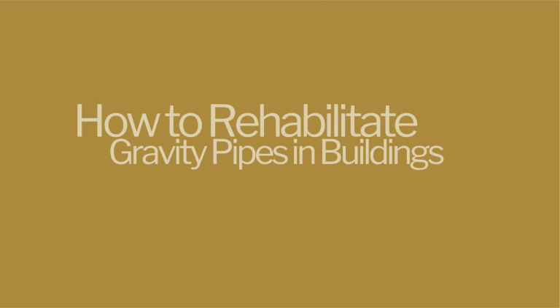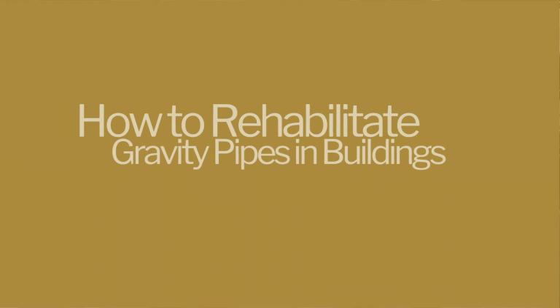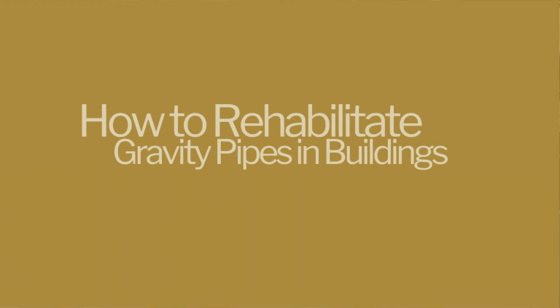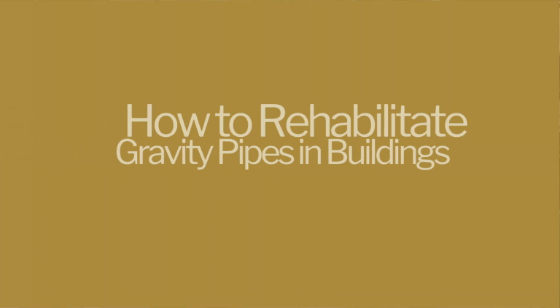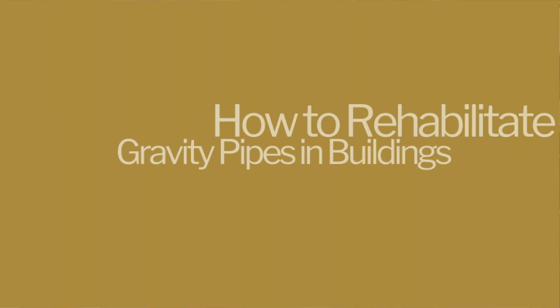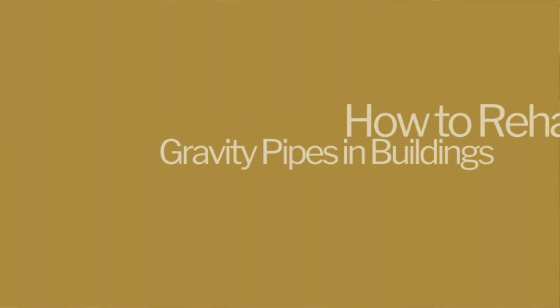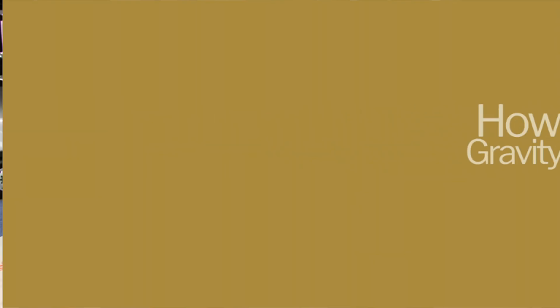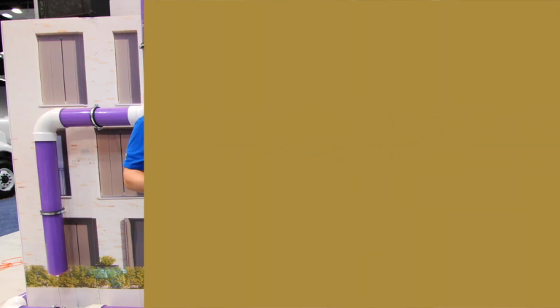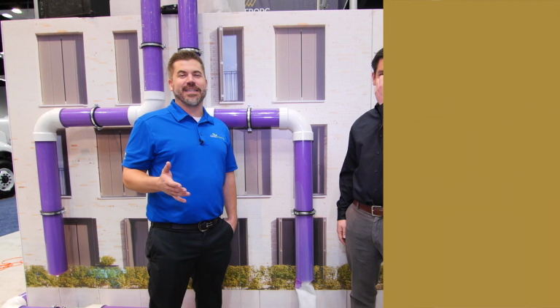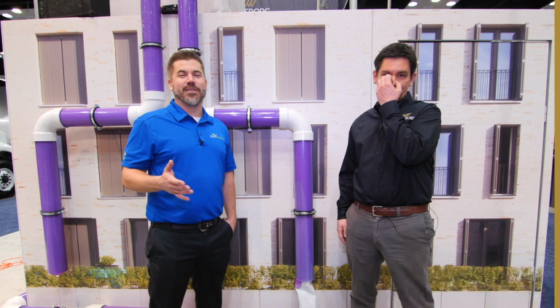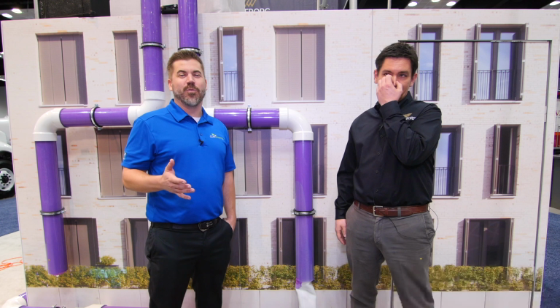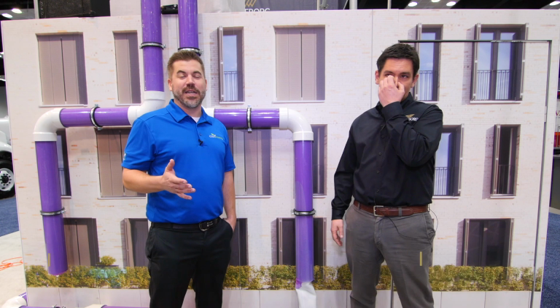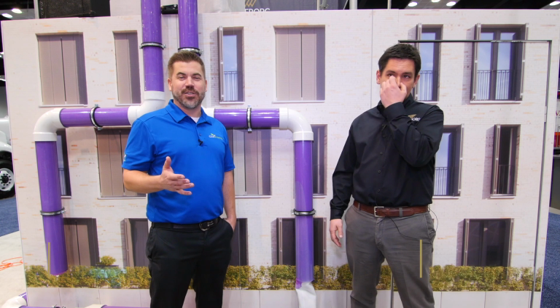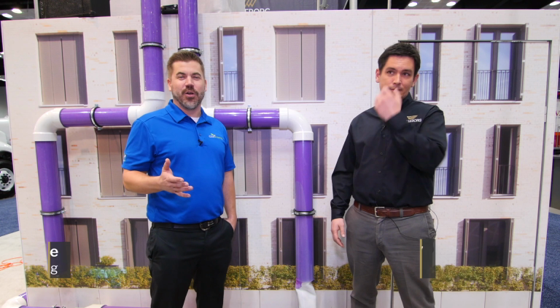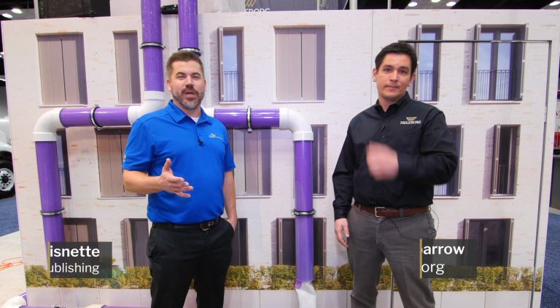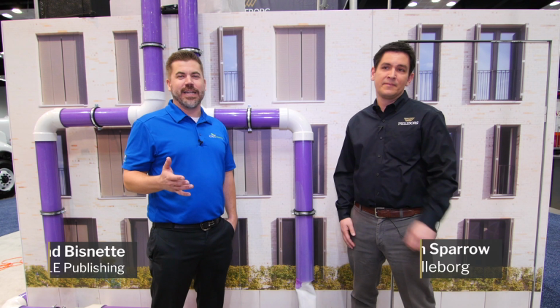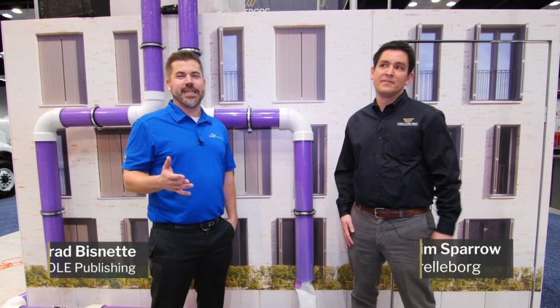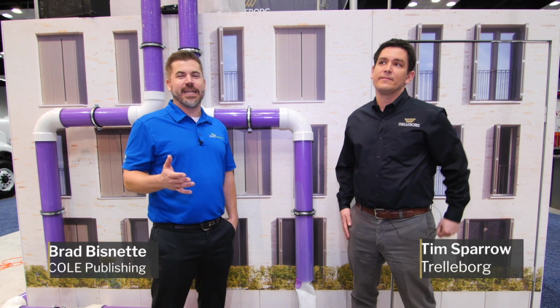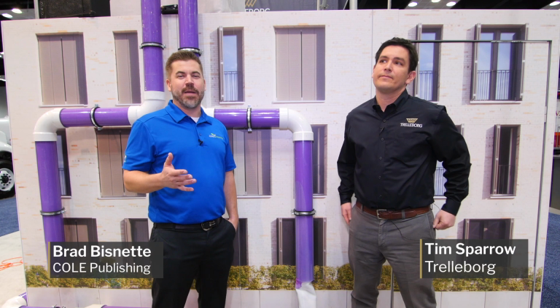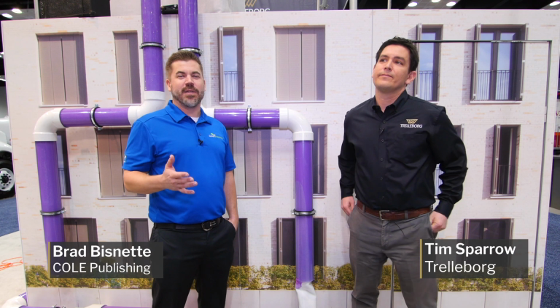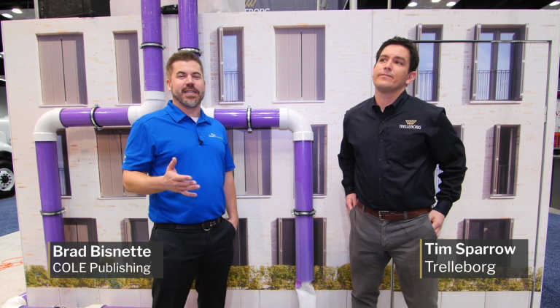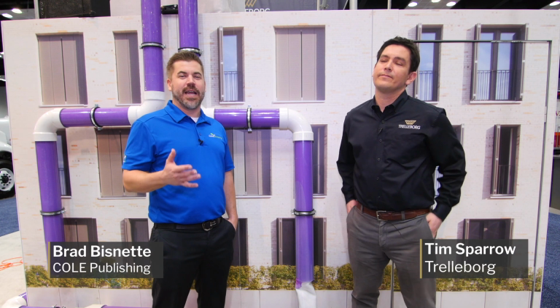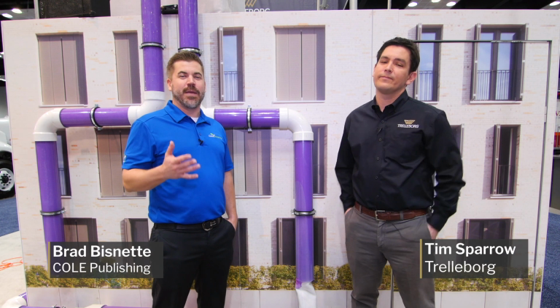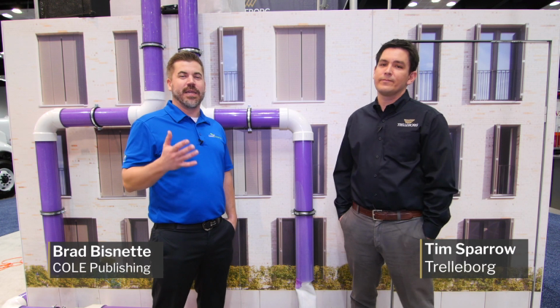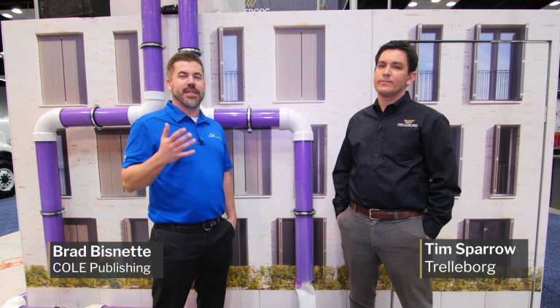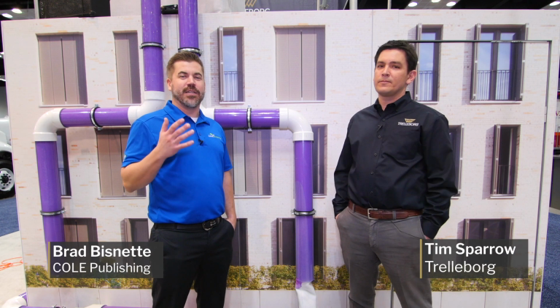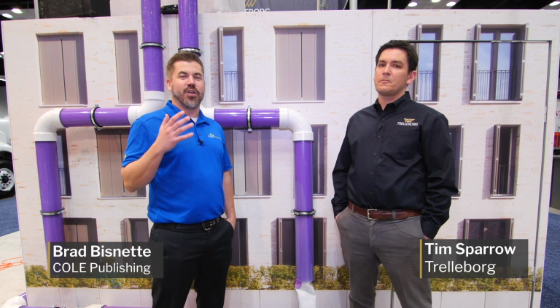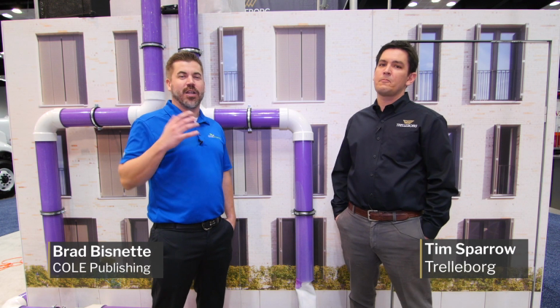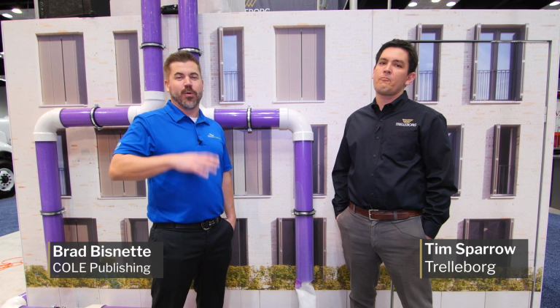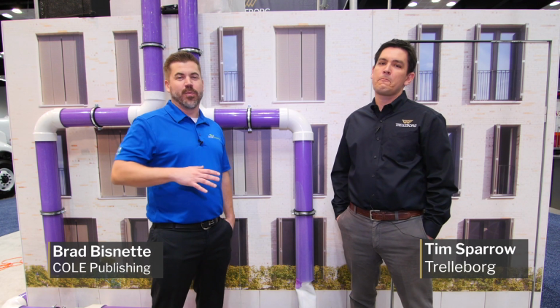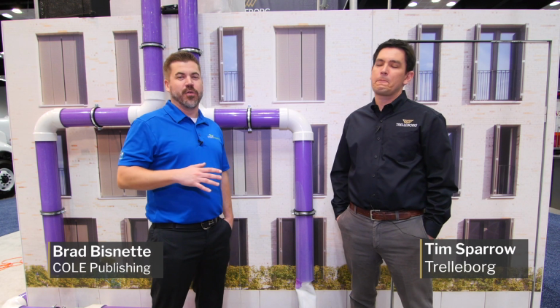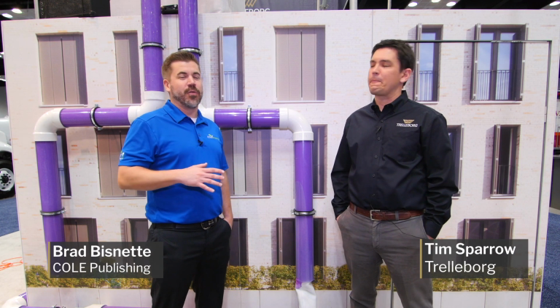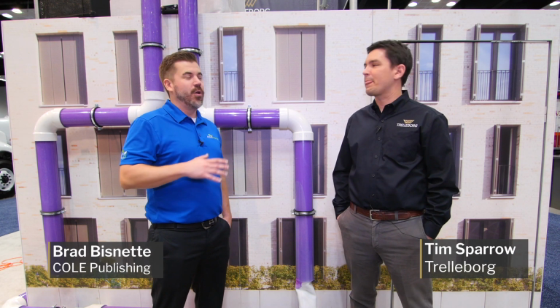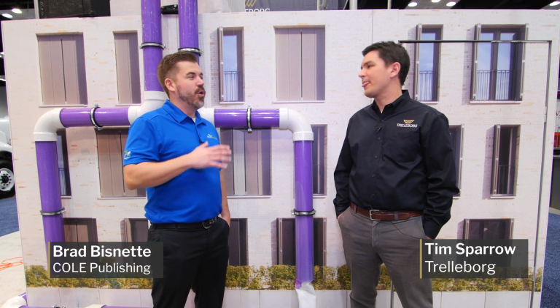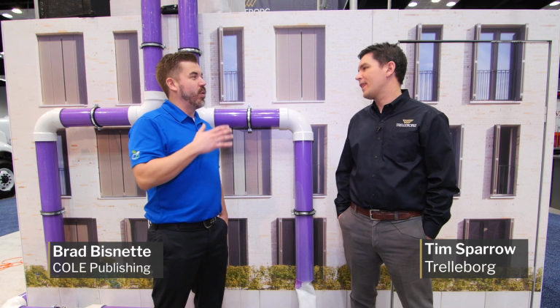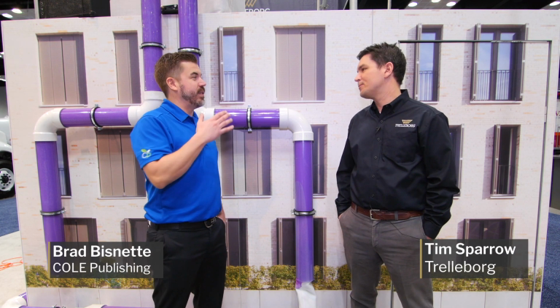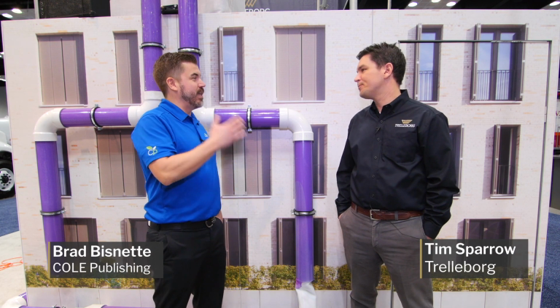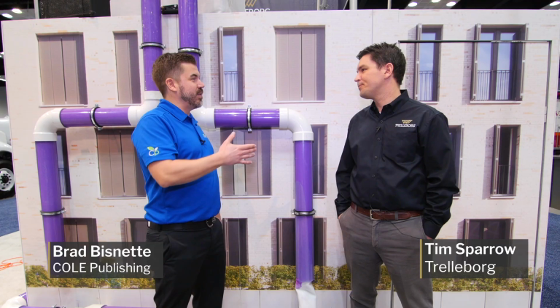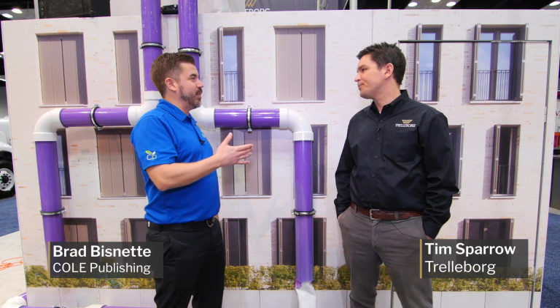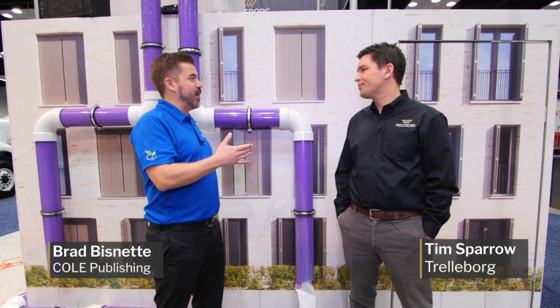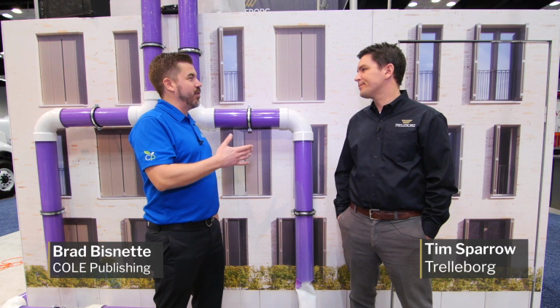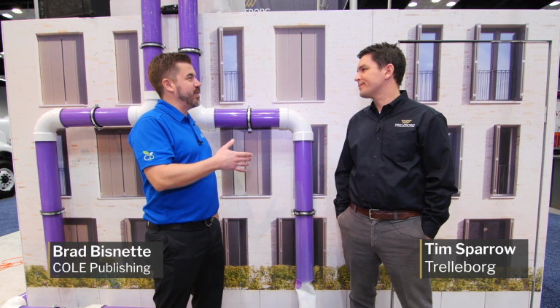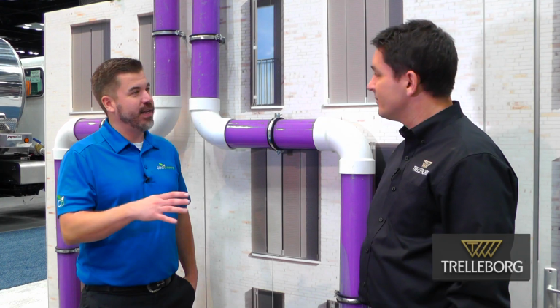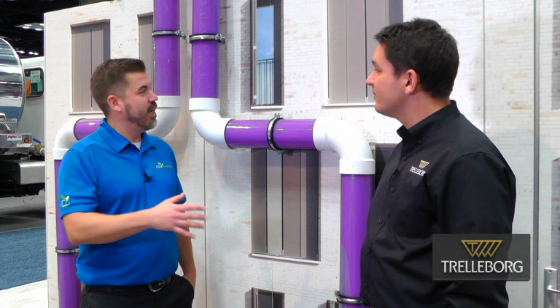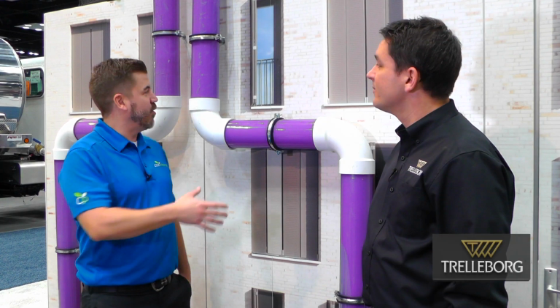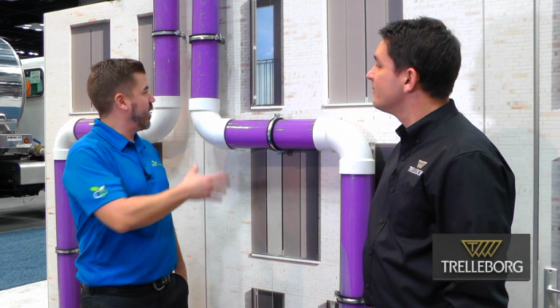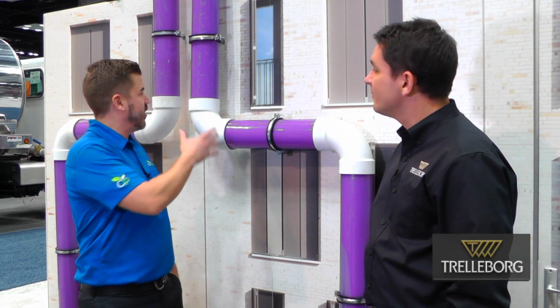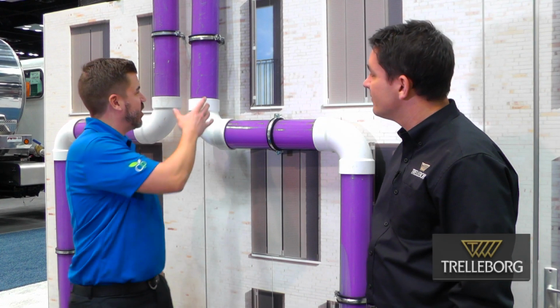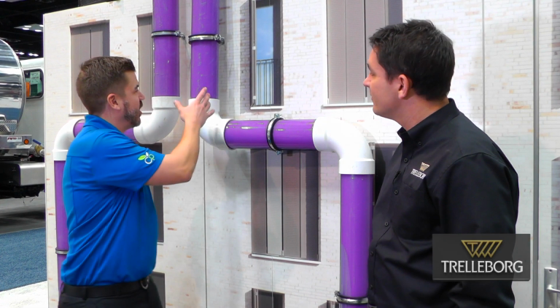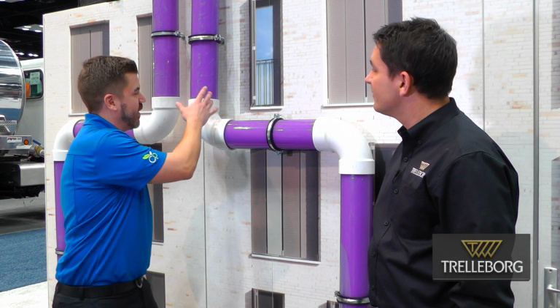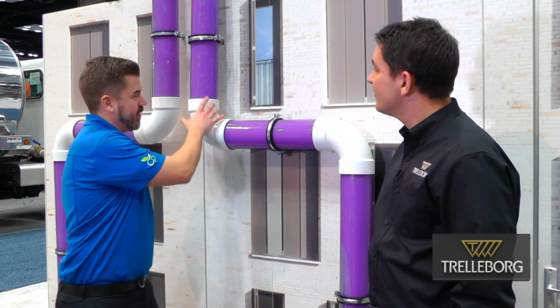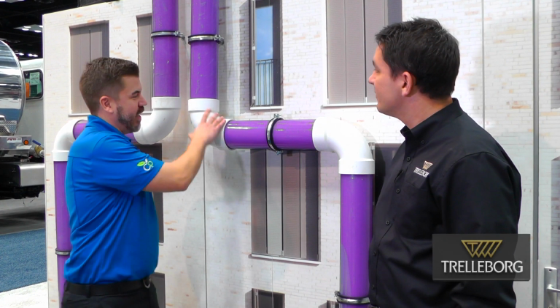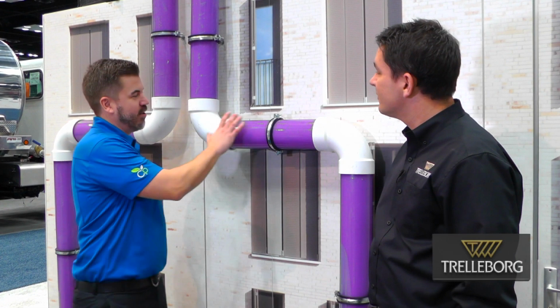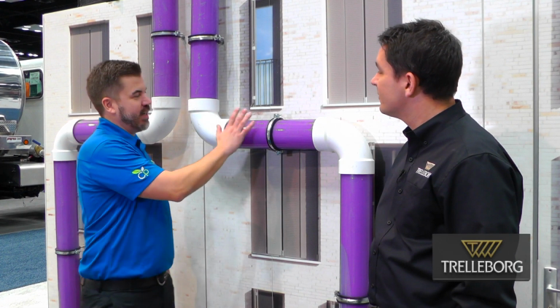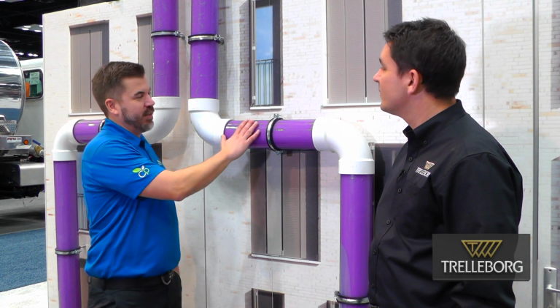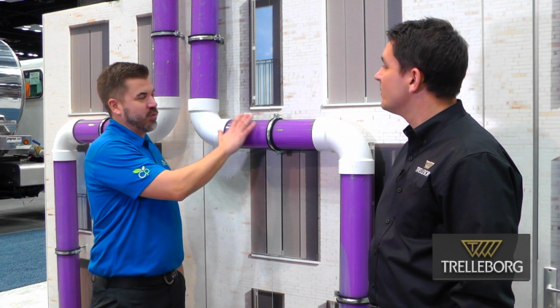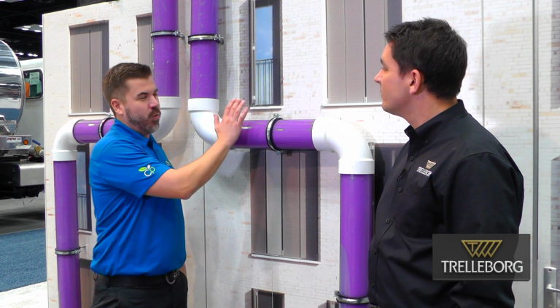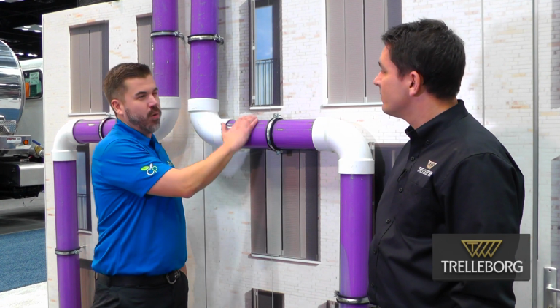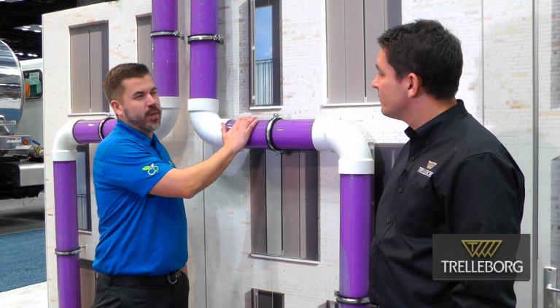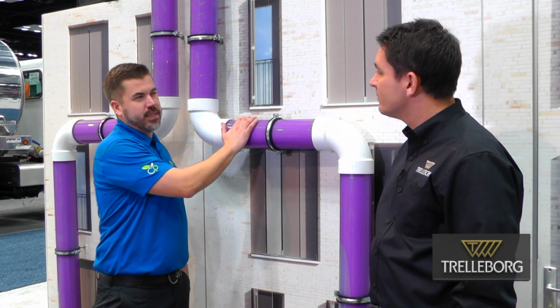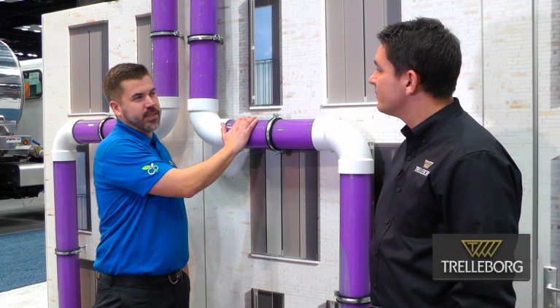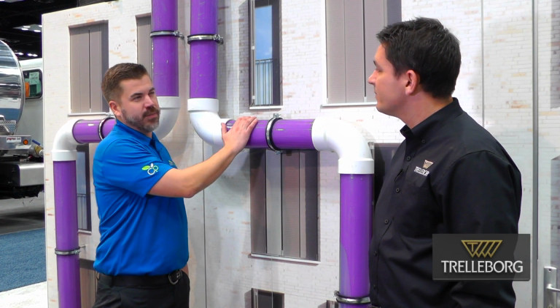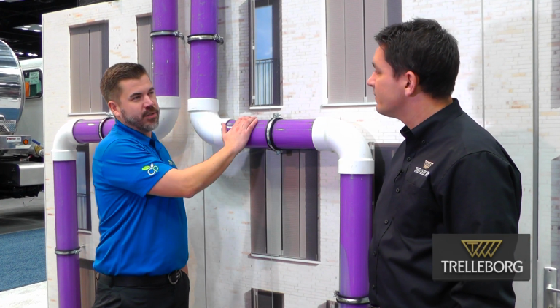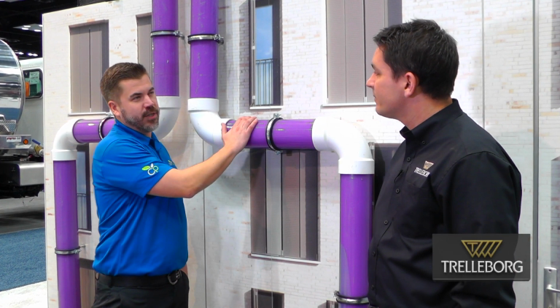Brad Bisnett here at the WET Show in Indianapolis, and I am in the Trelleborg booth with Tim Sparrow. You guys just shot this liner down this one. What was this demonstration?